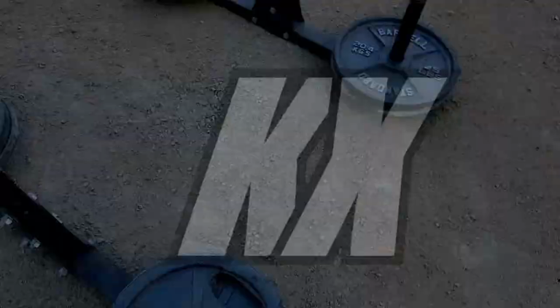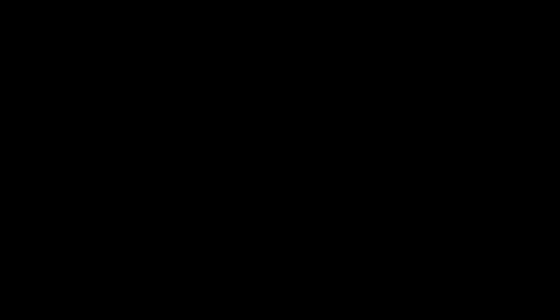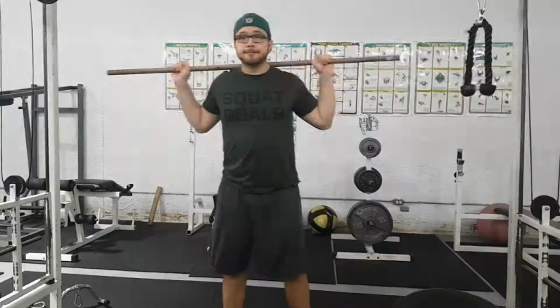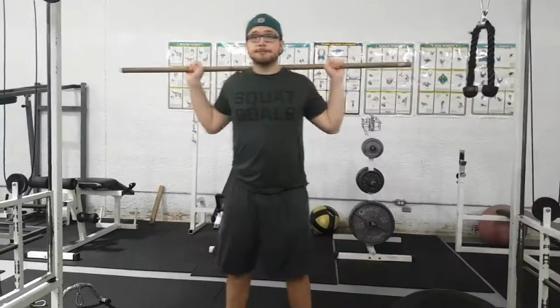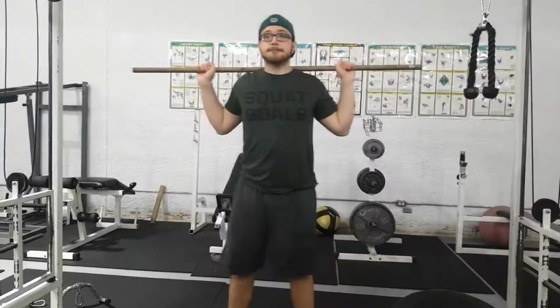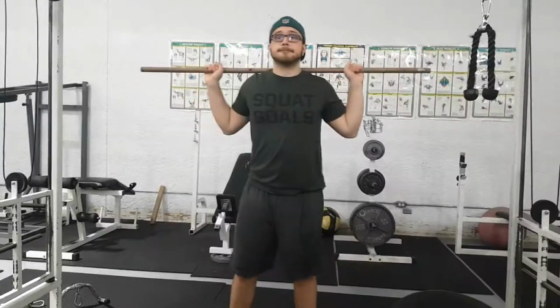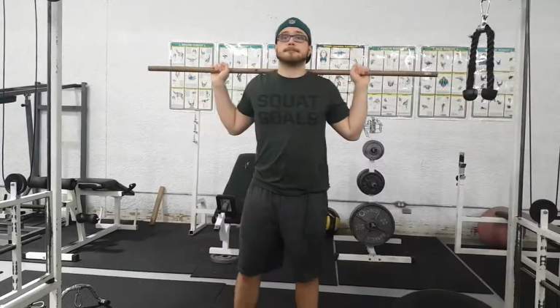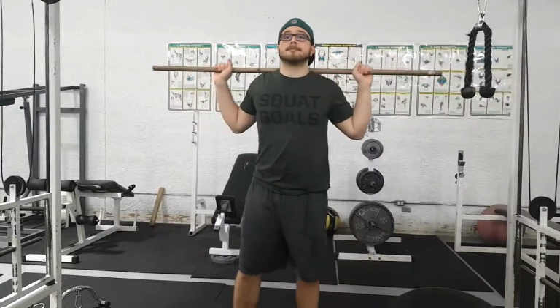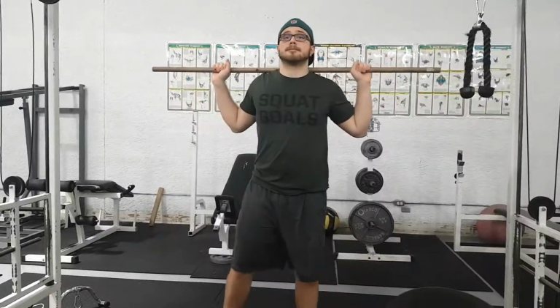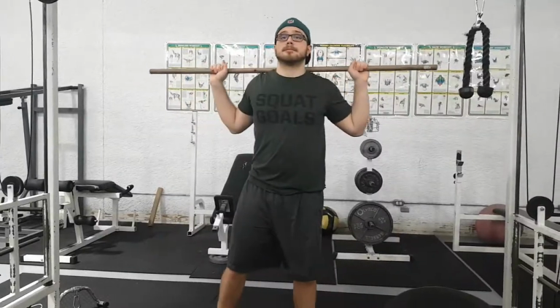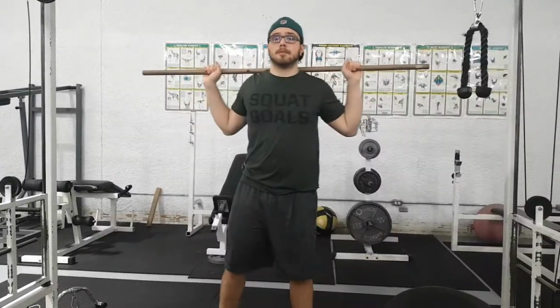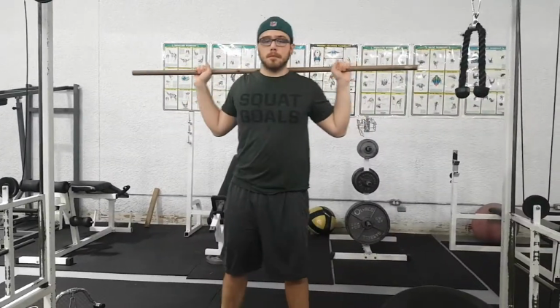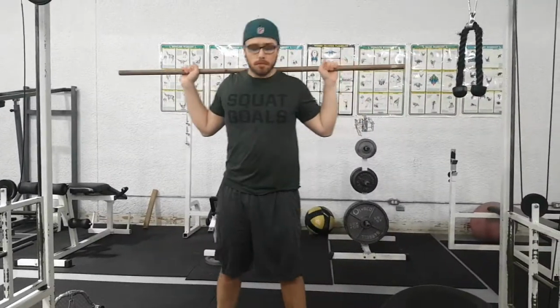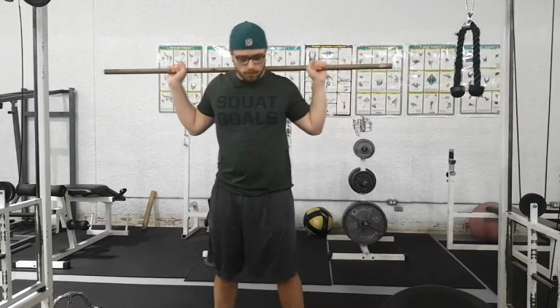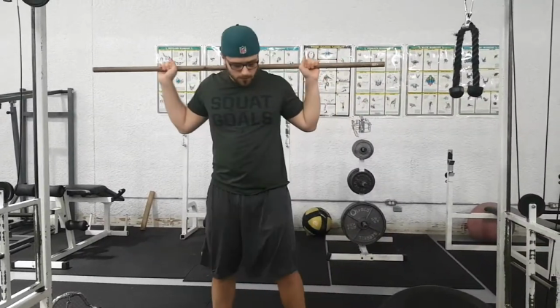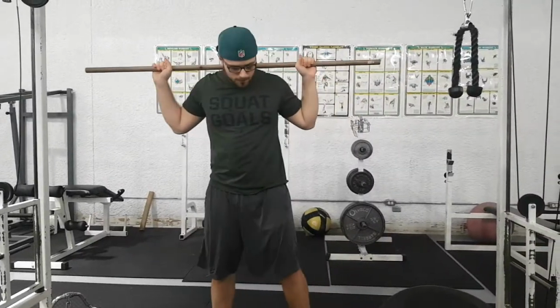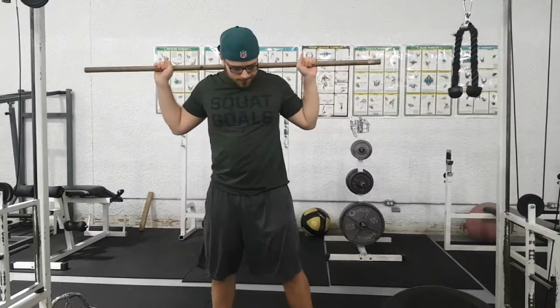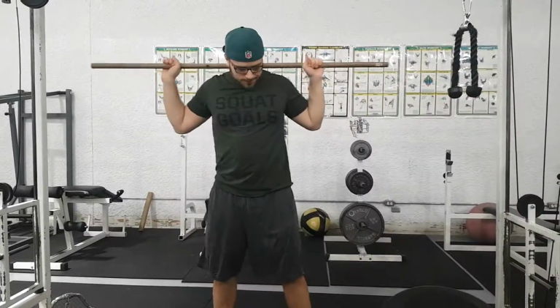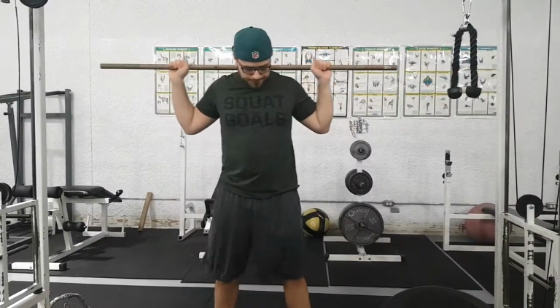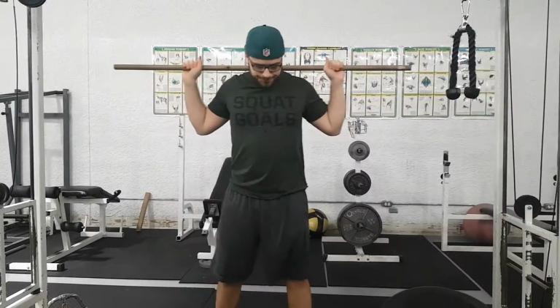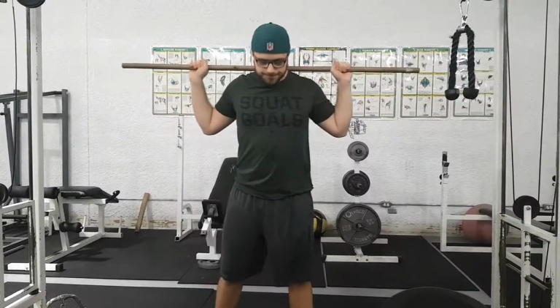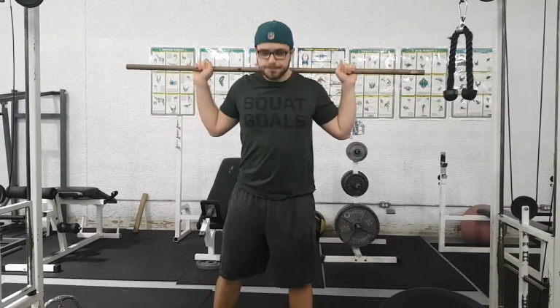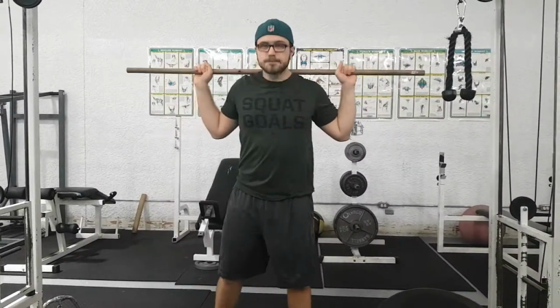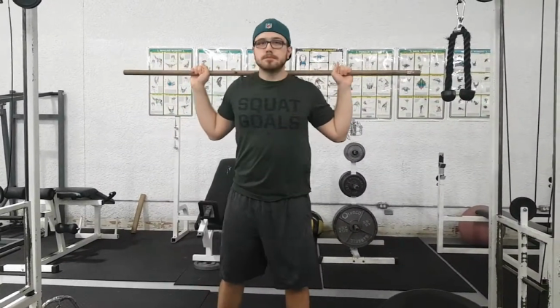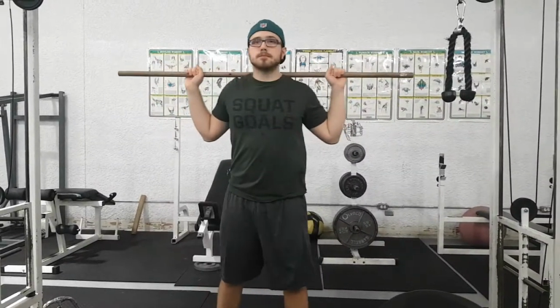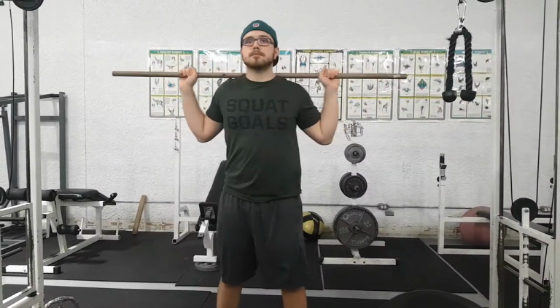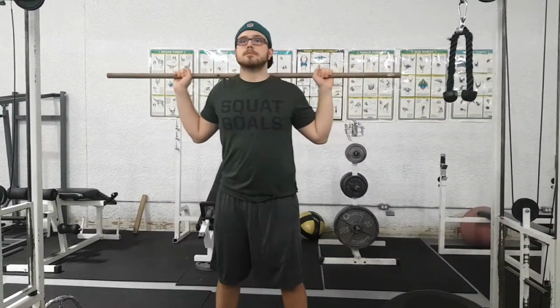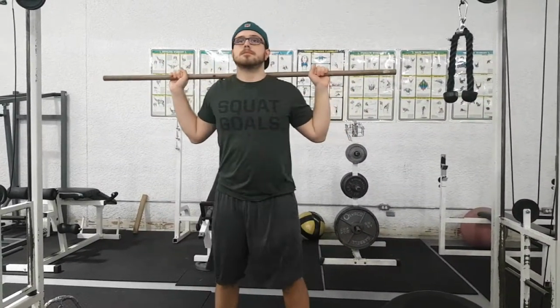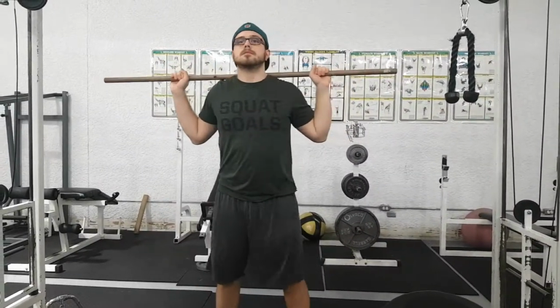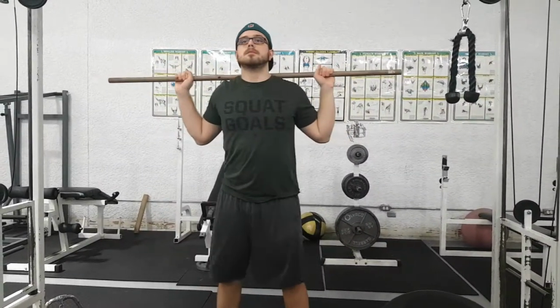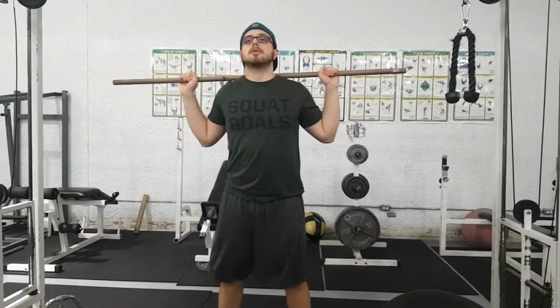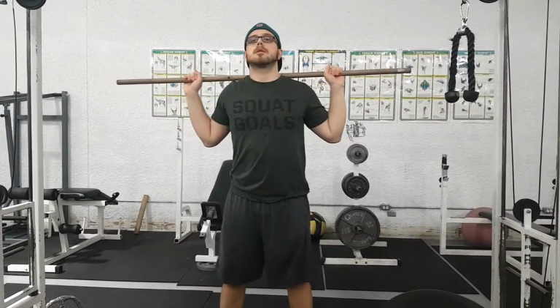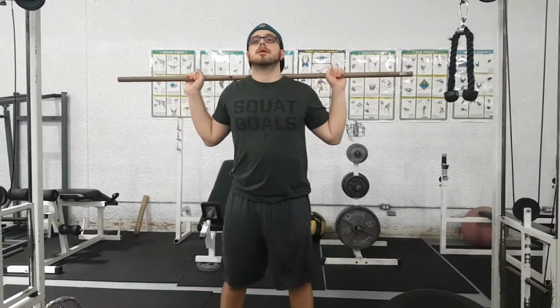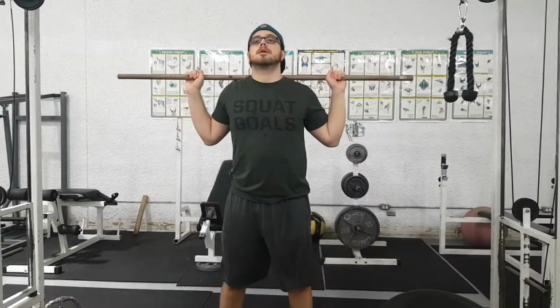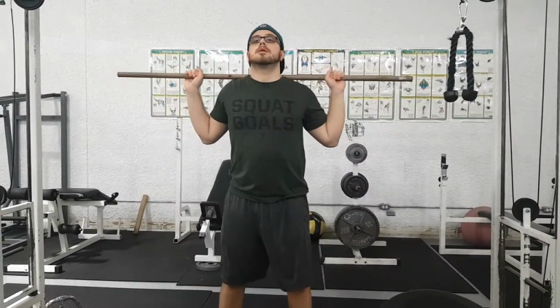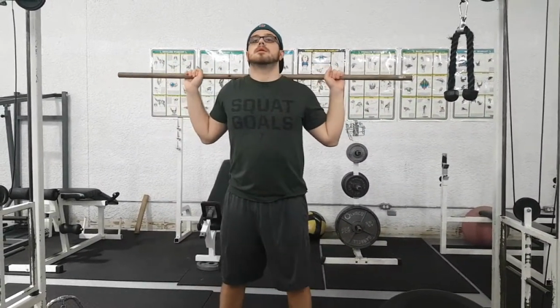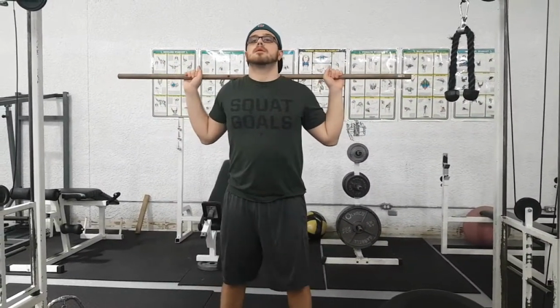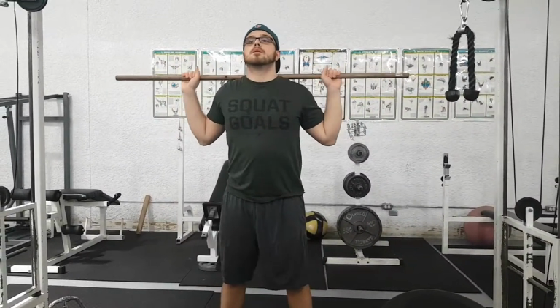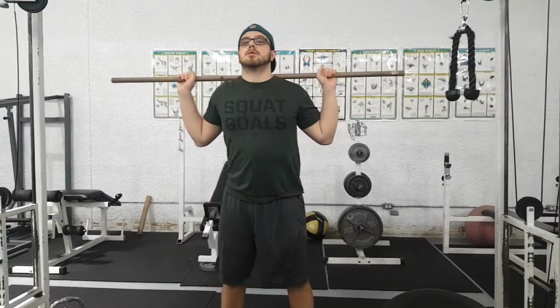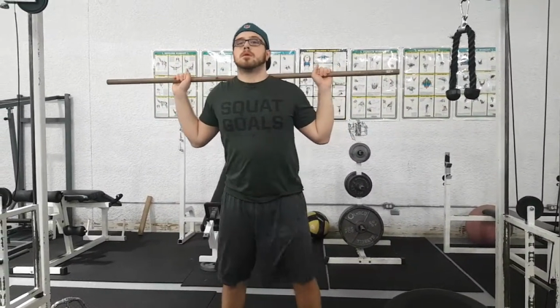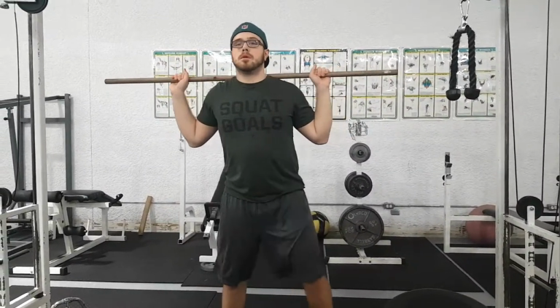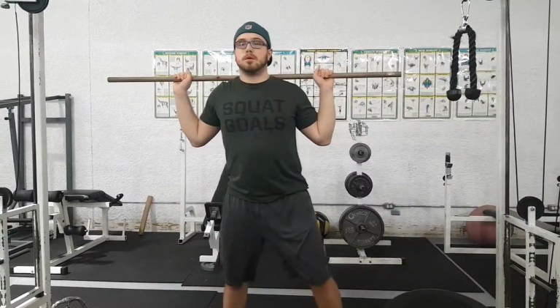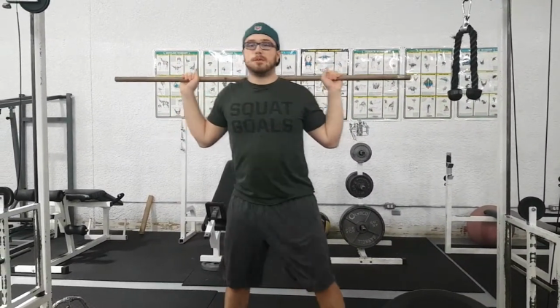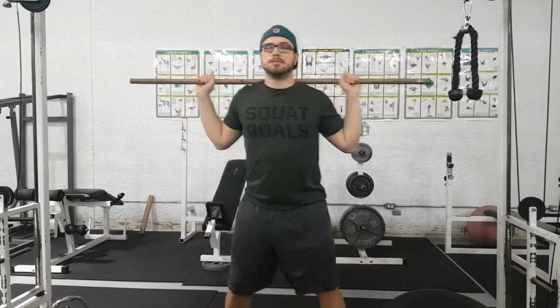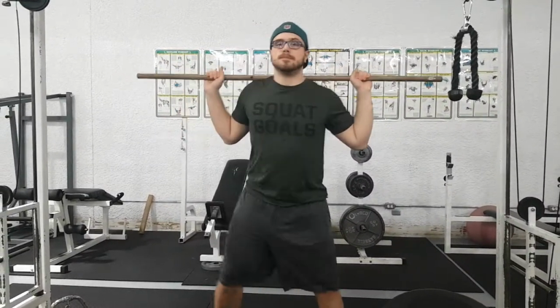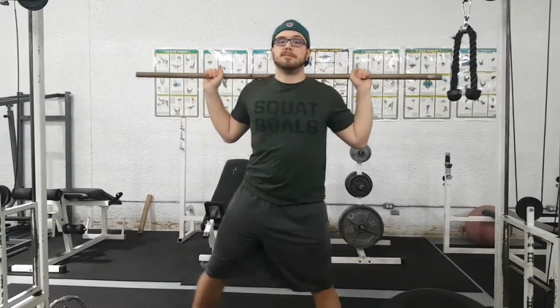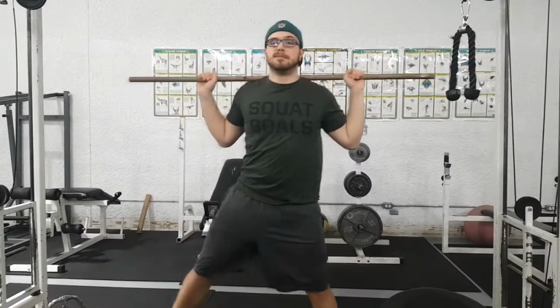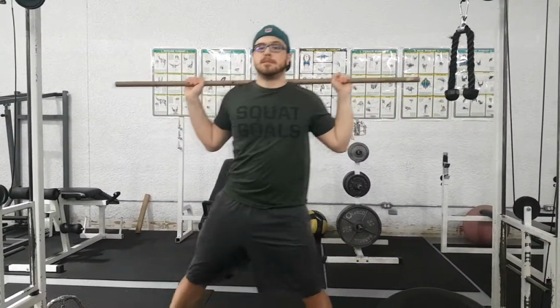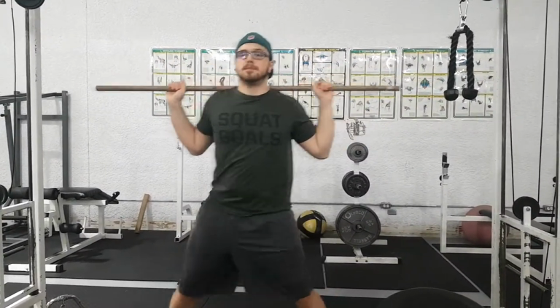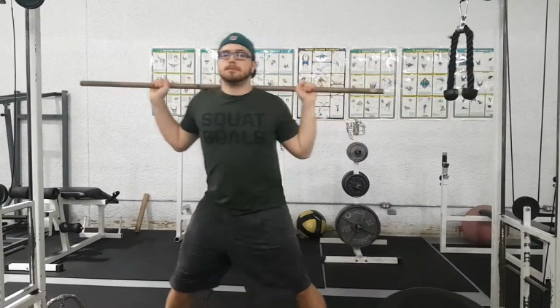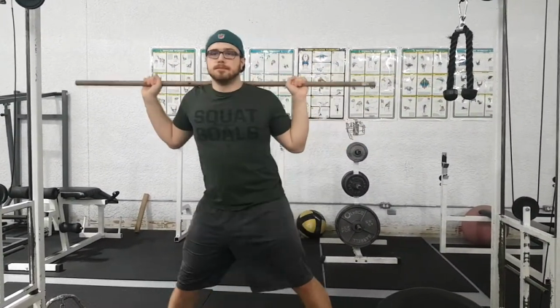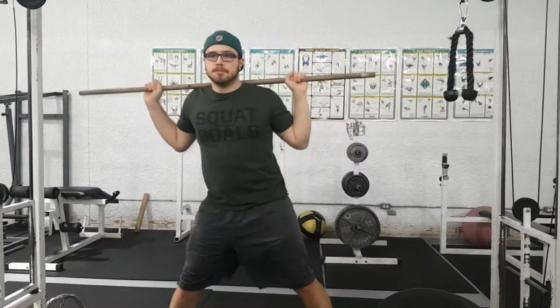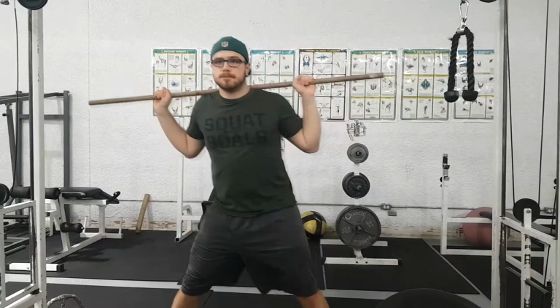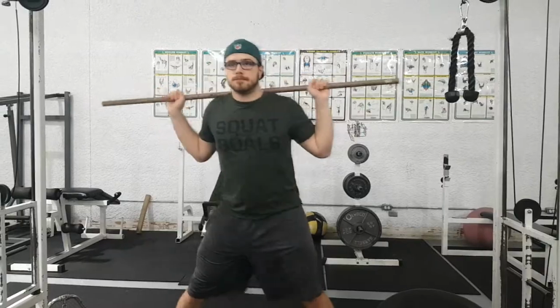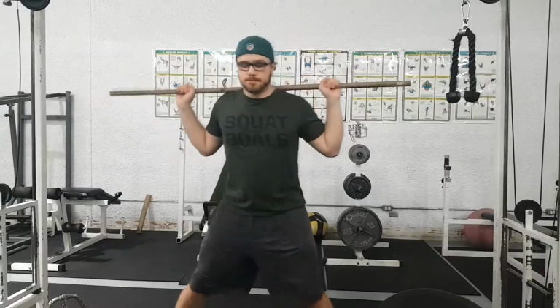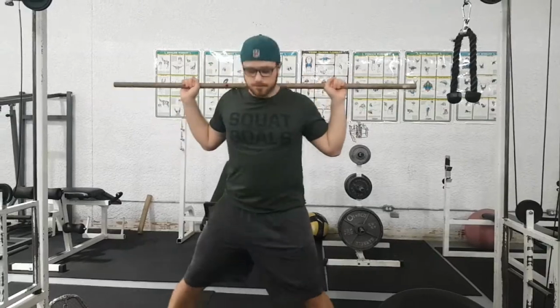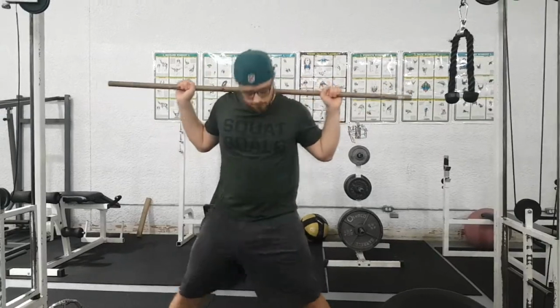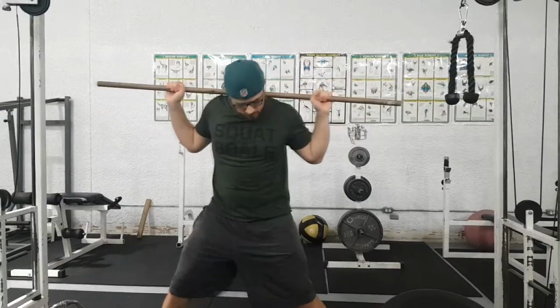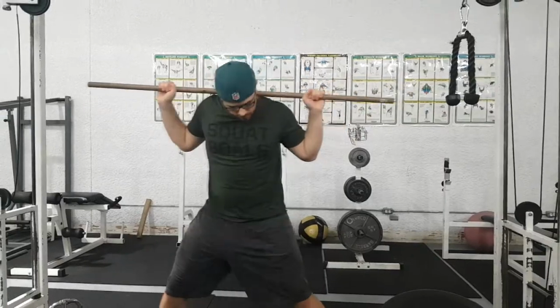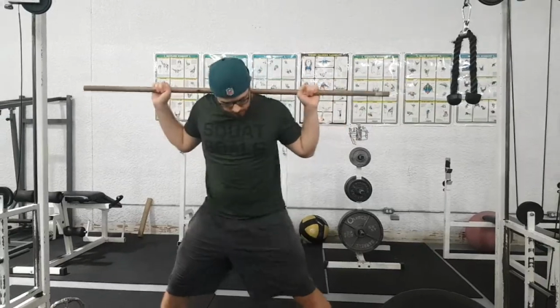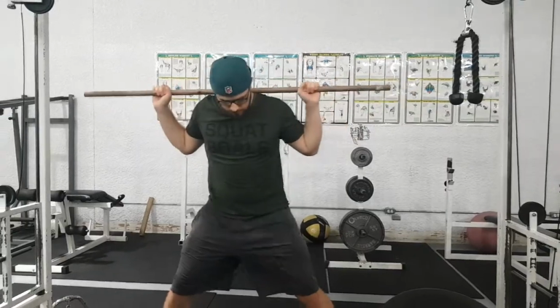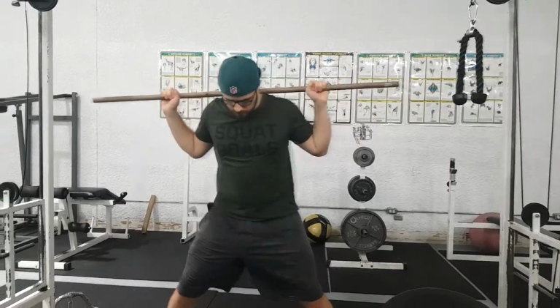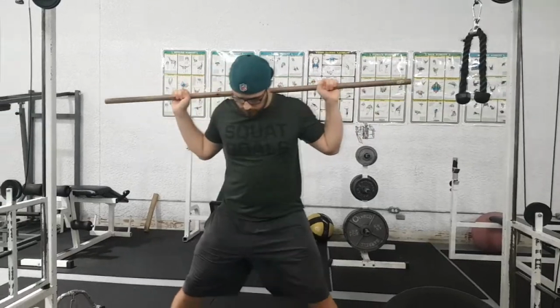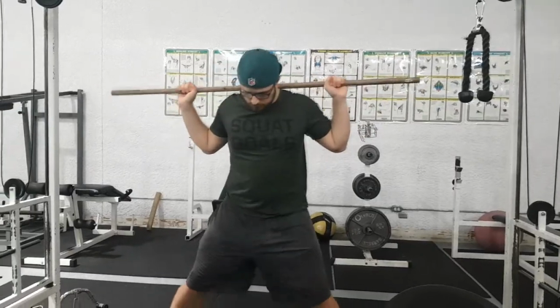Hey, what is up guys, Colossonex here. Today we're going to talk about what I think is the most underrated leg exercise: the side lunge.